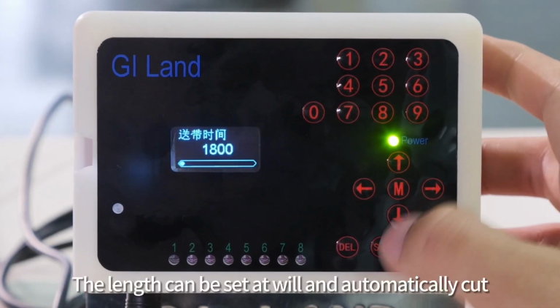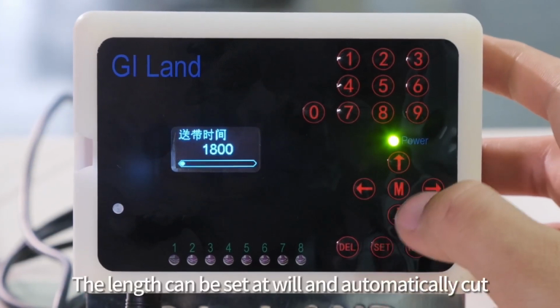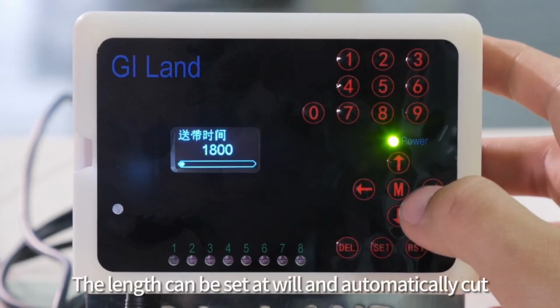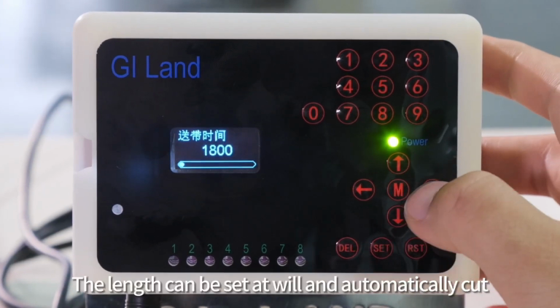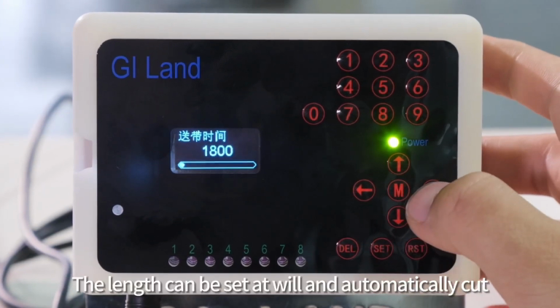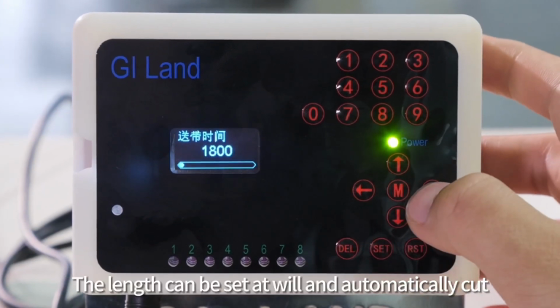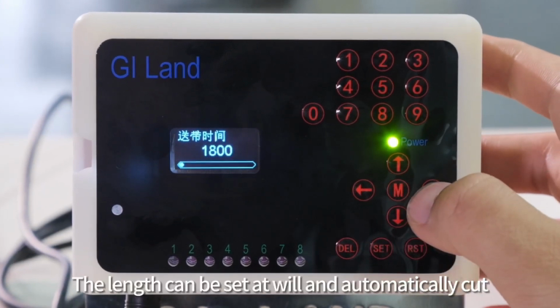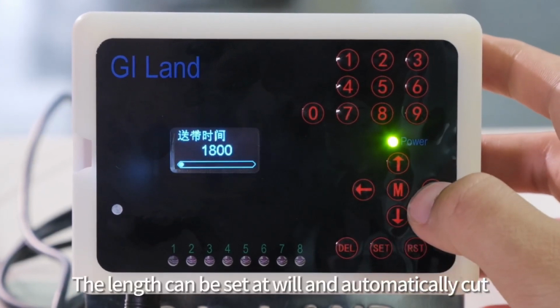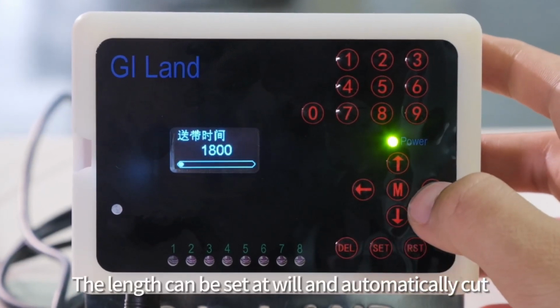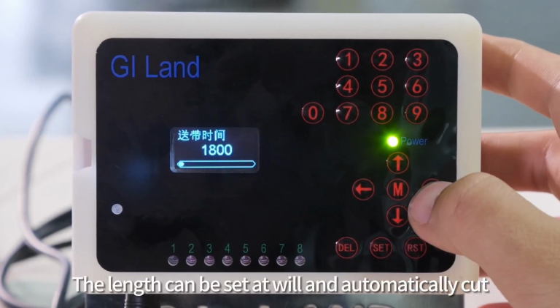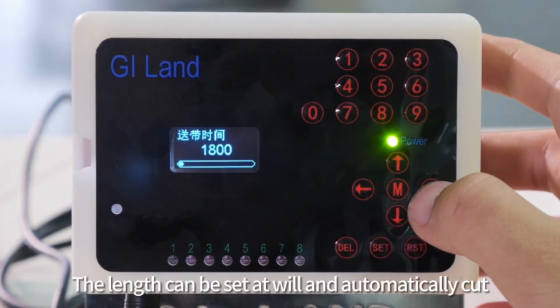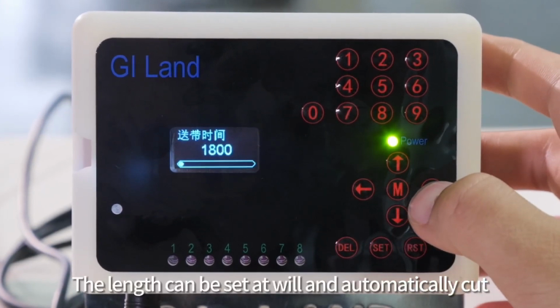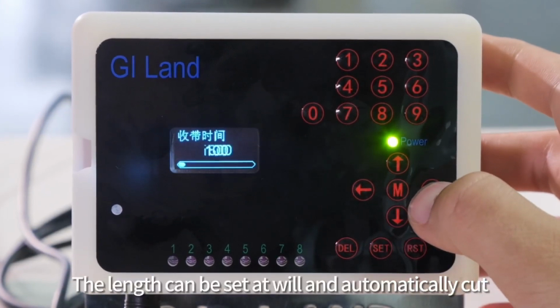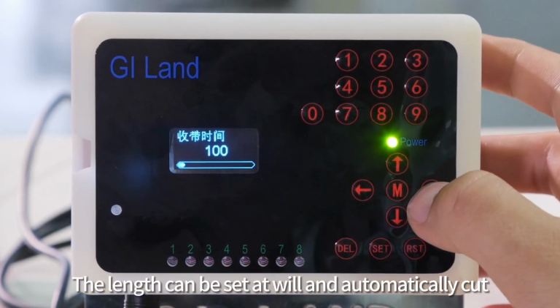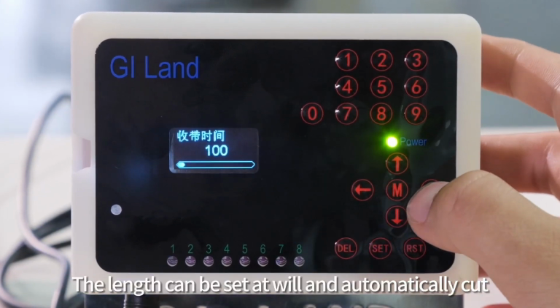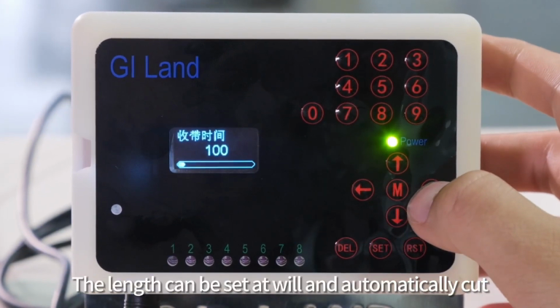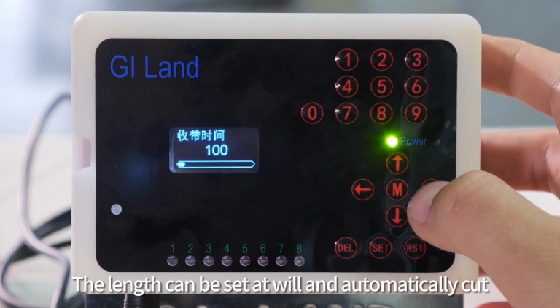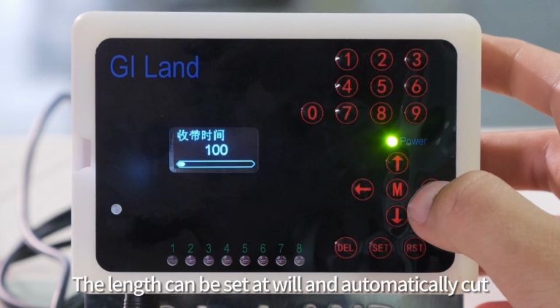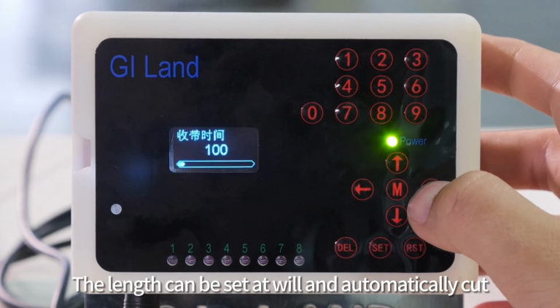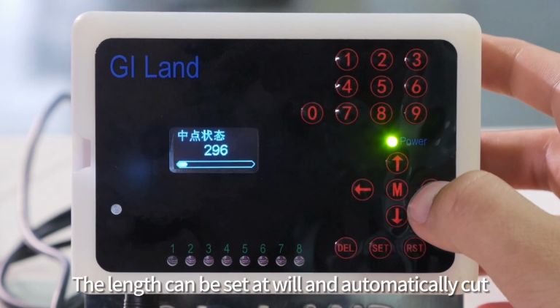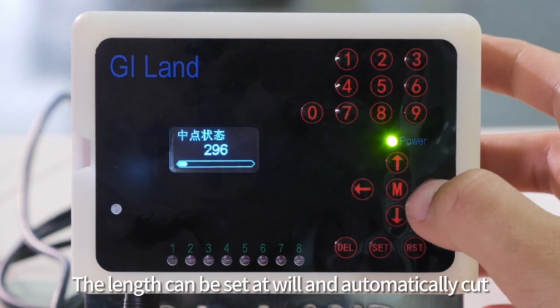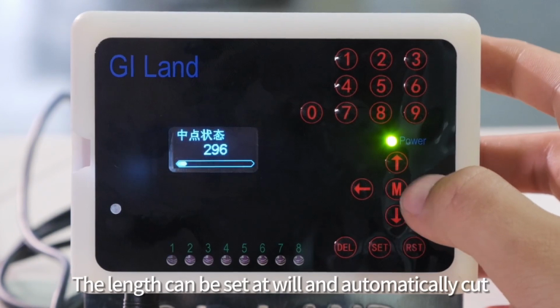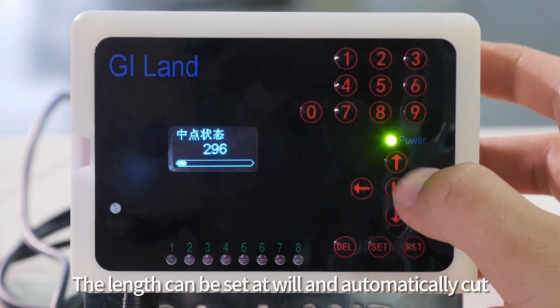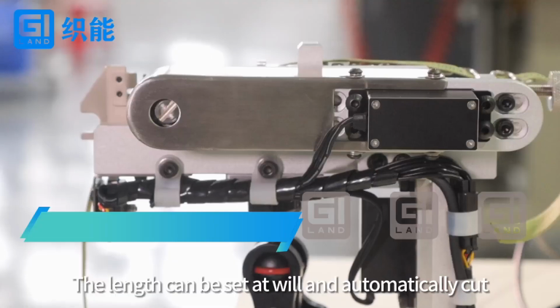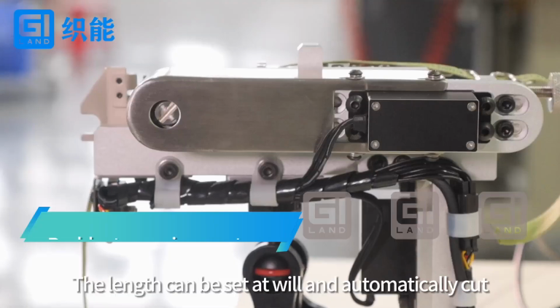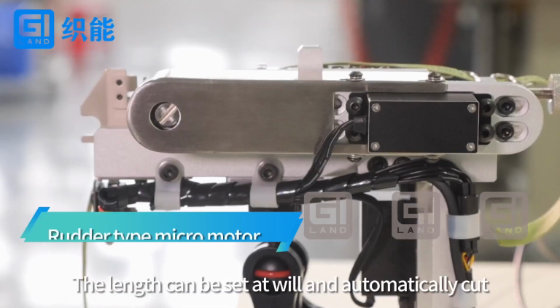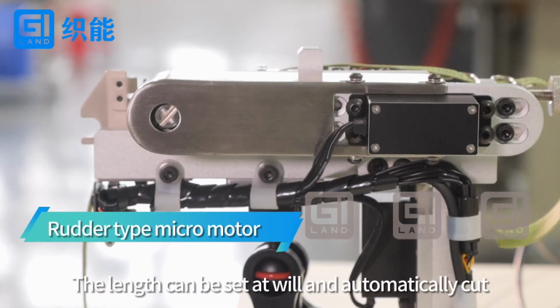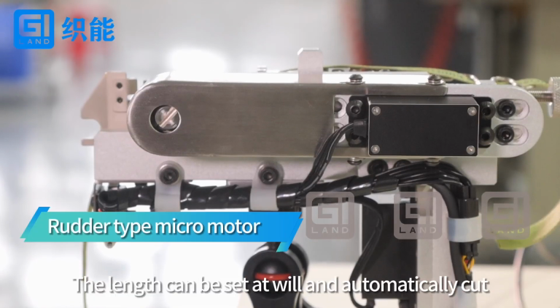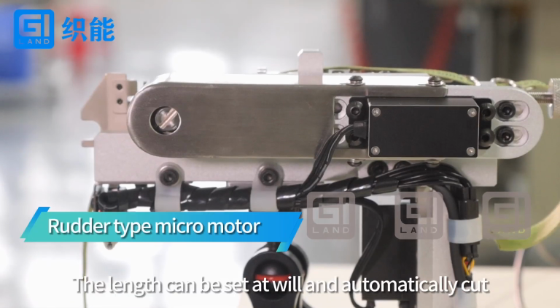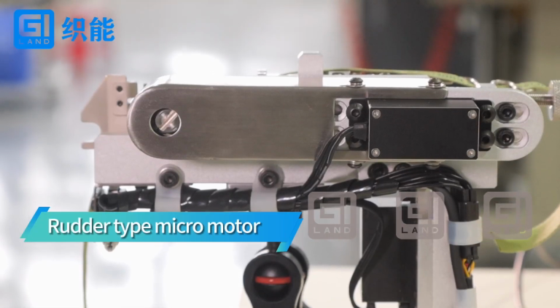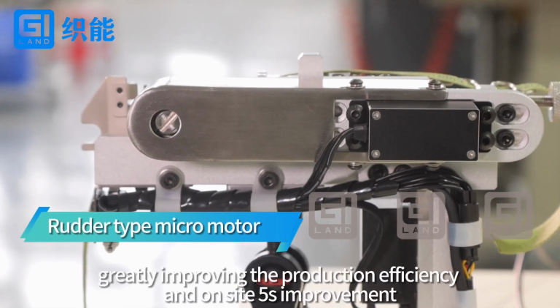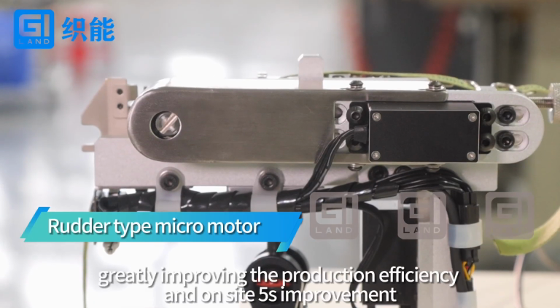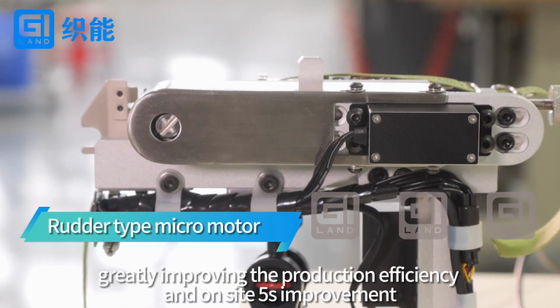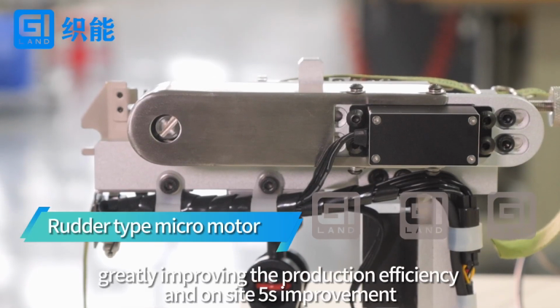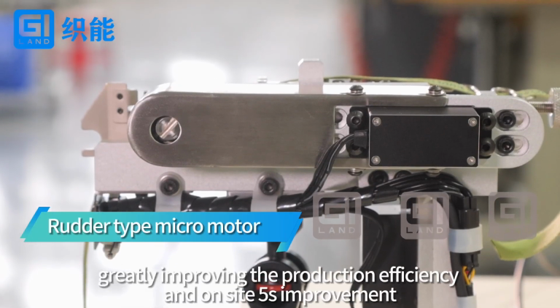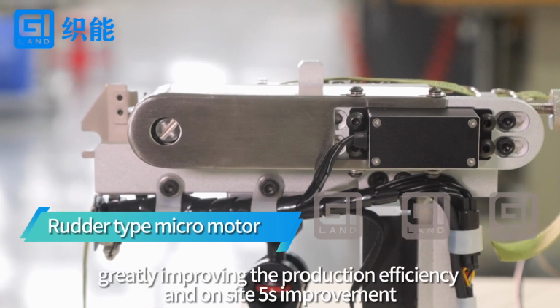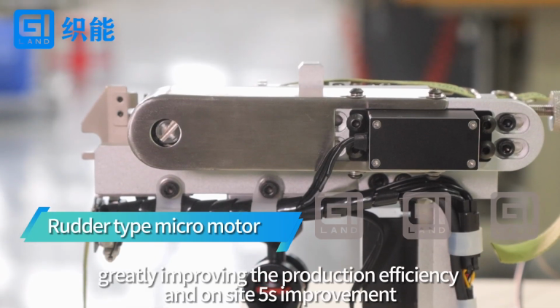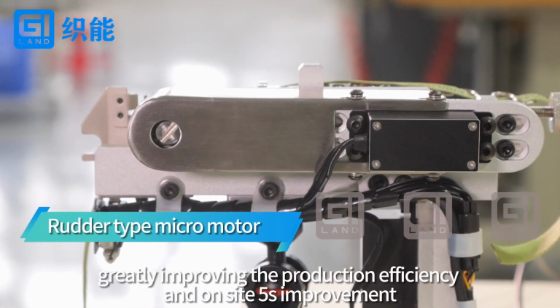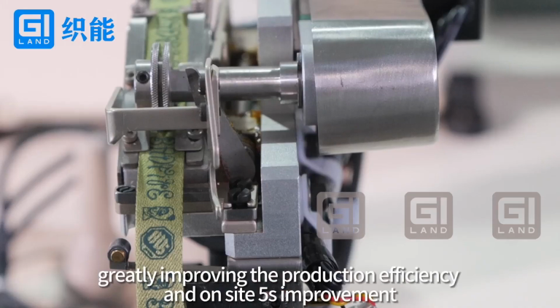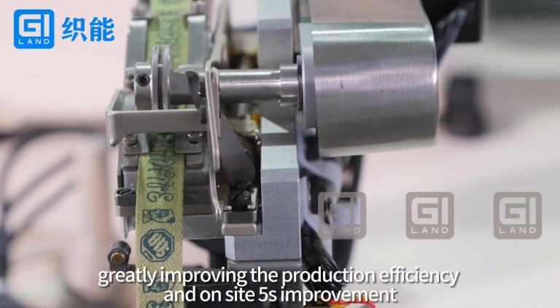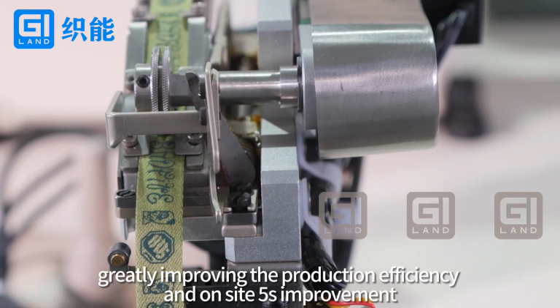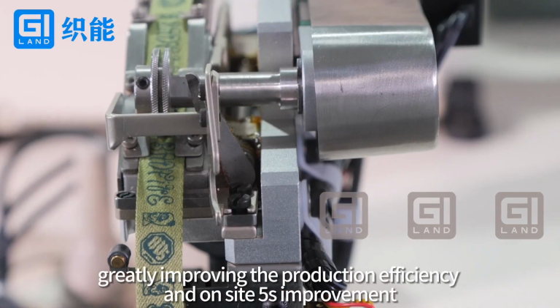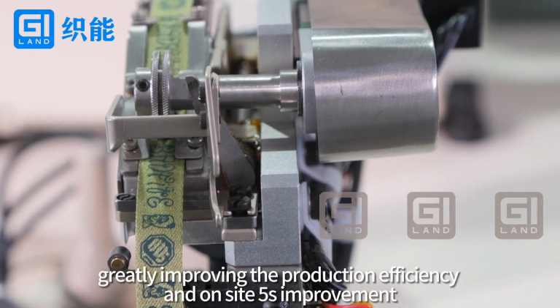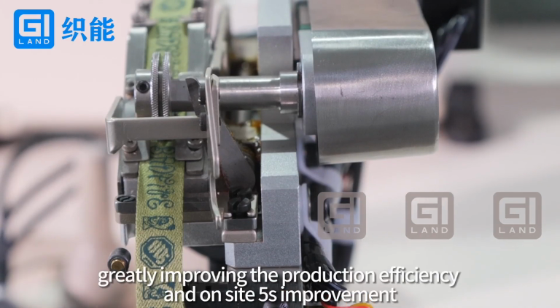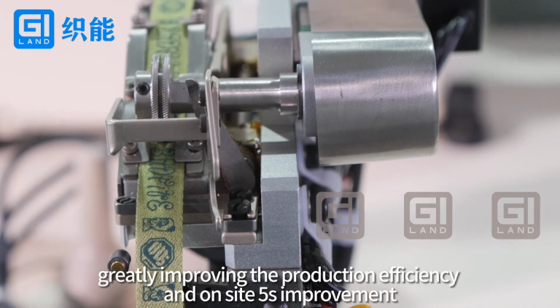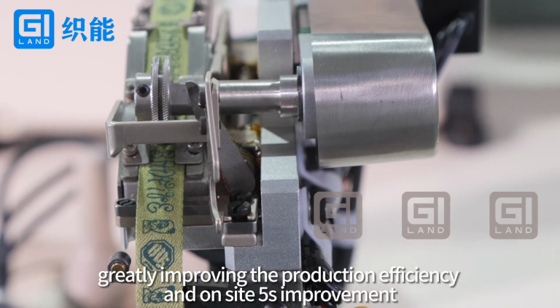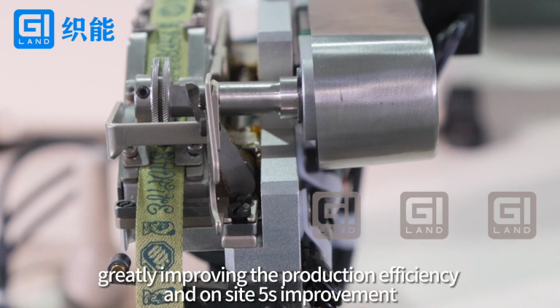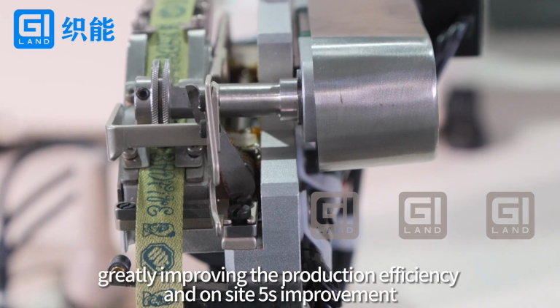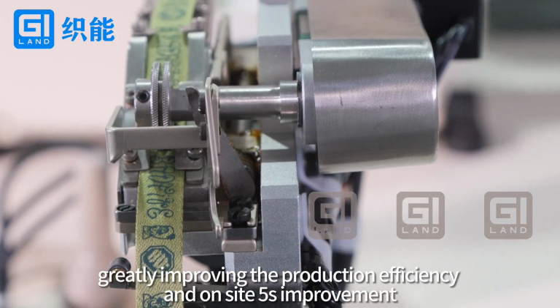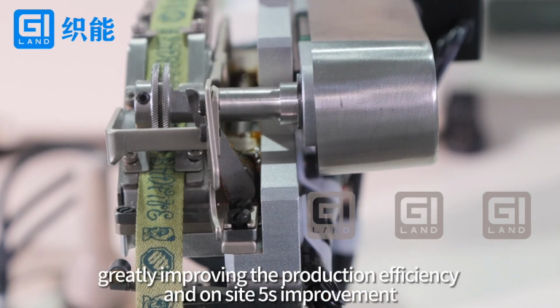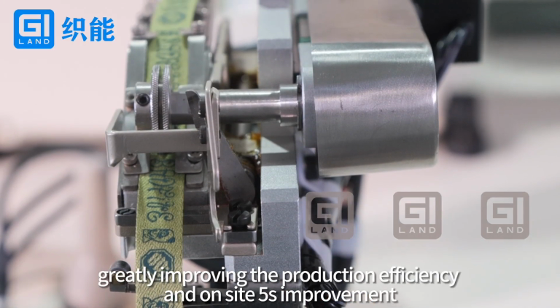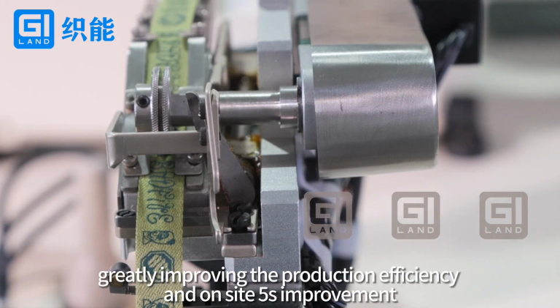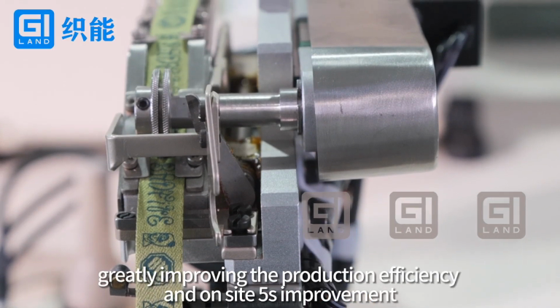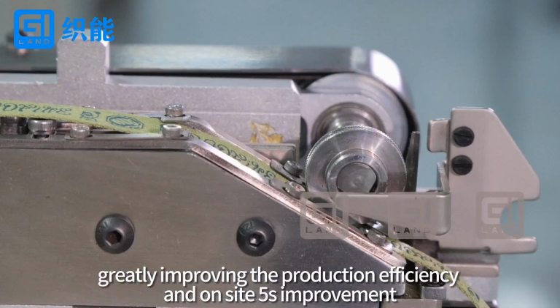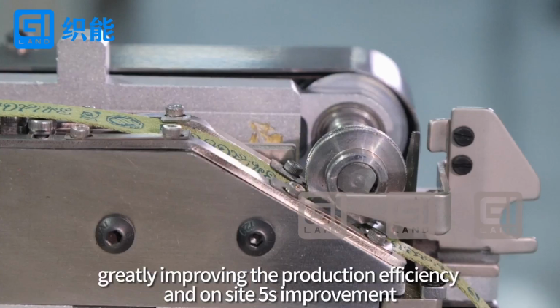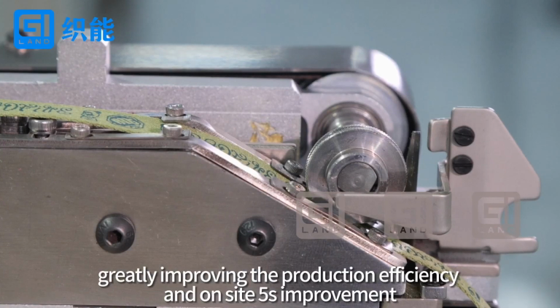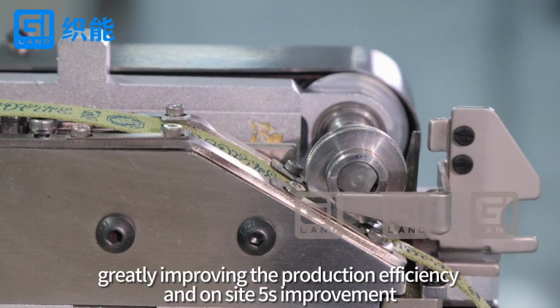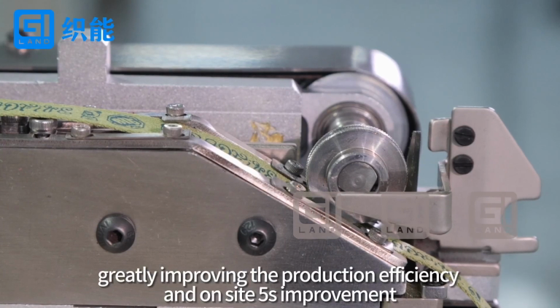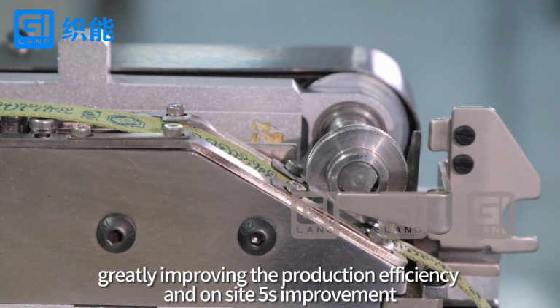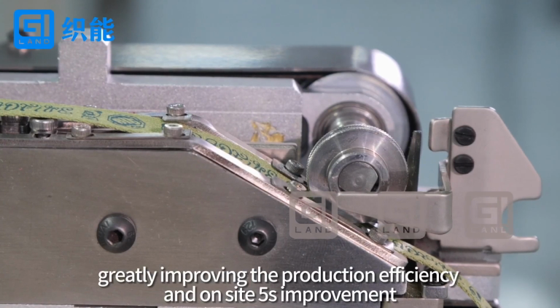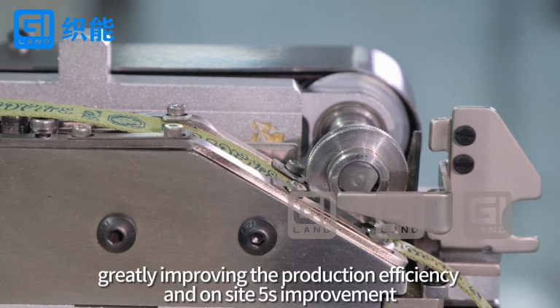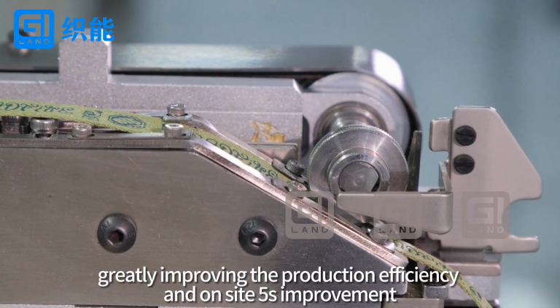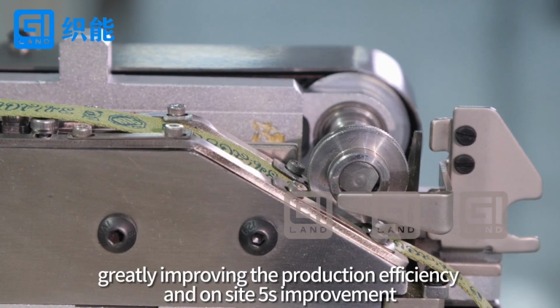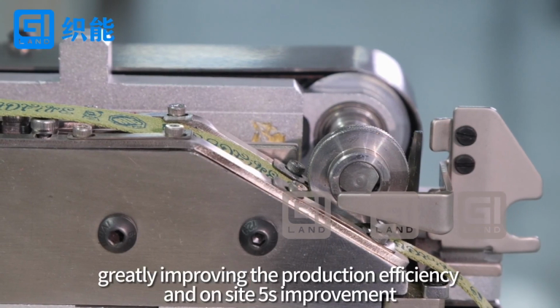The length can be set and automatically cut, greatly improving production efficiency and 5S improvement.